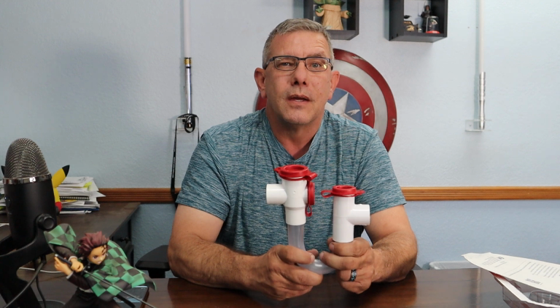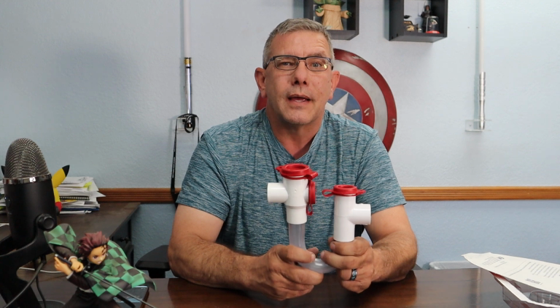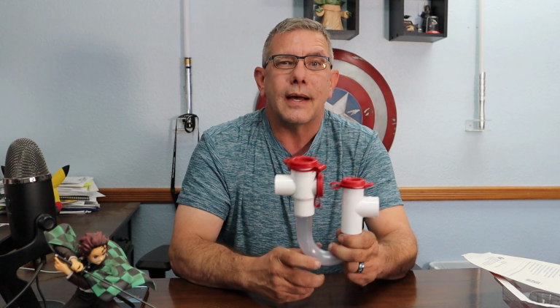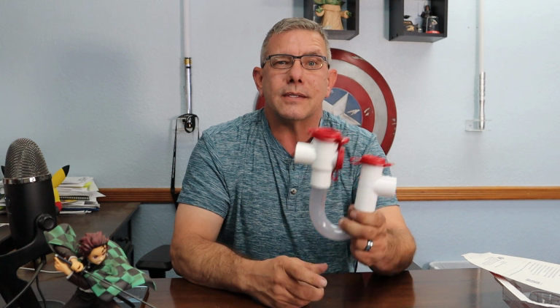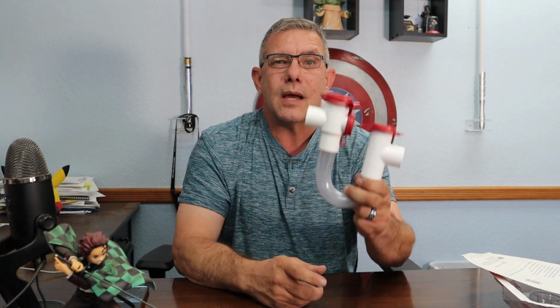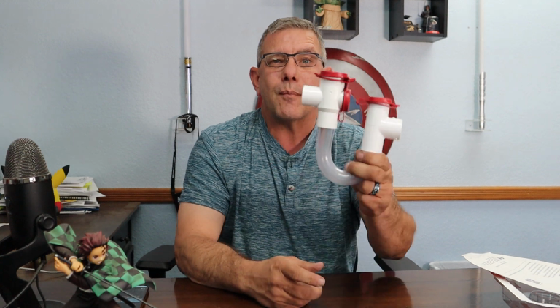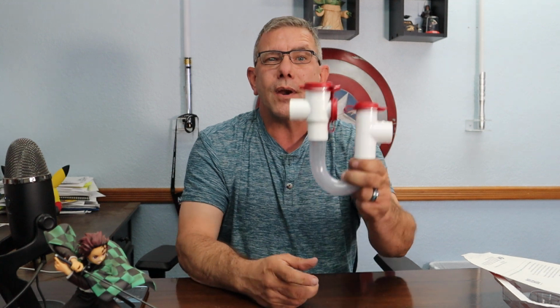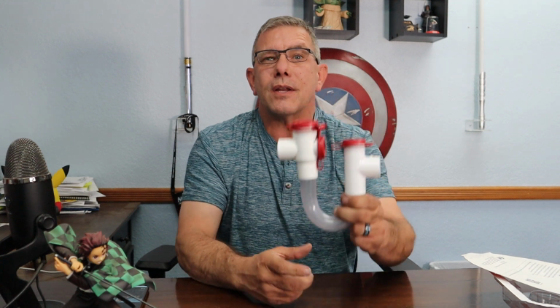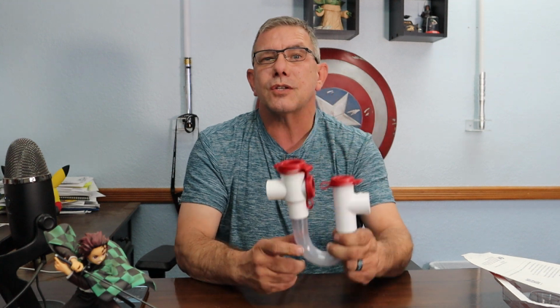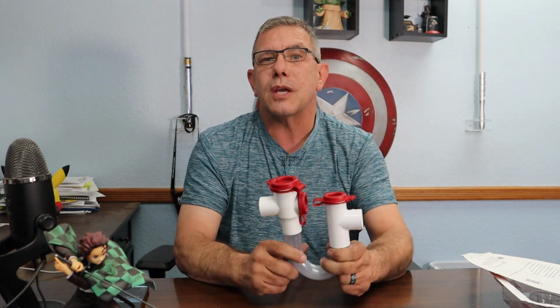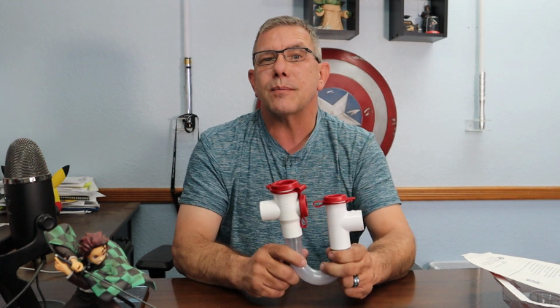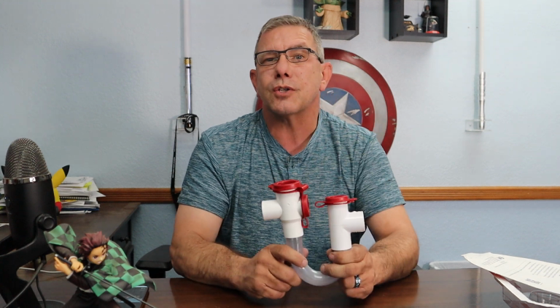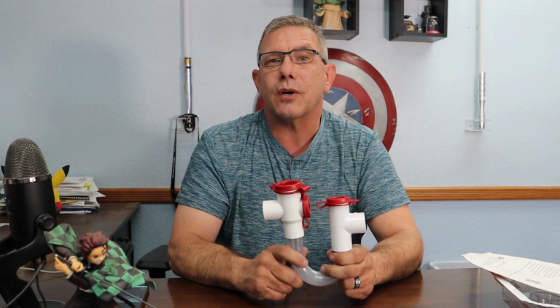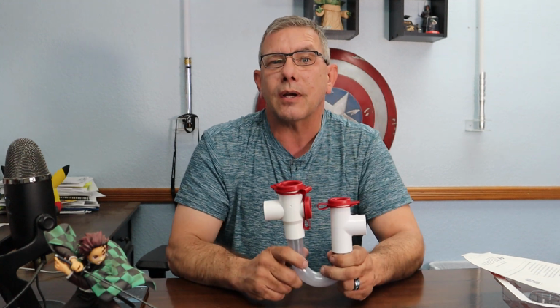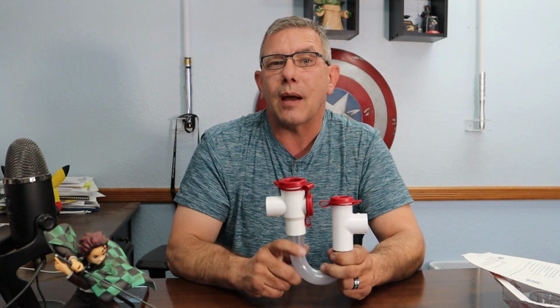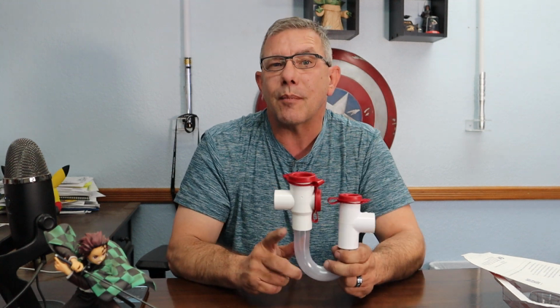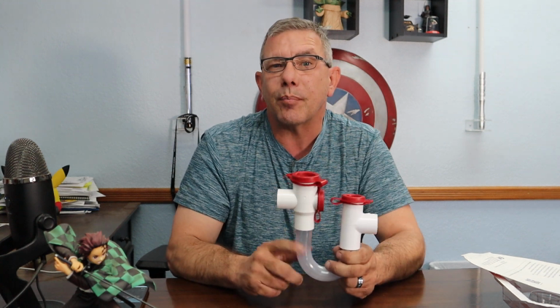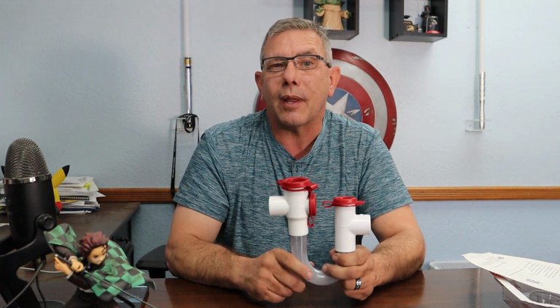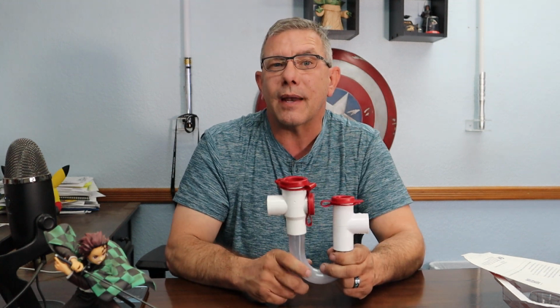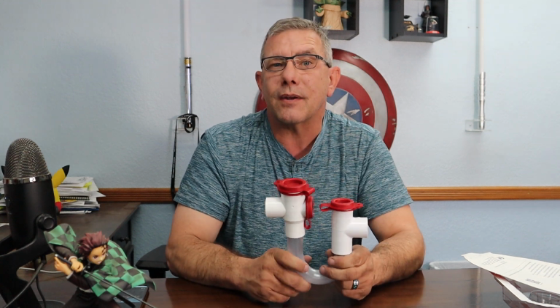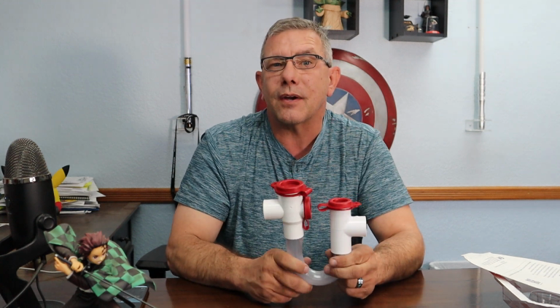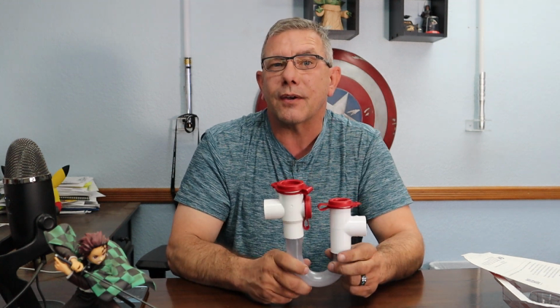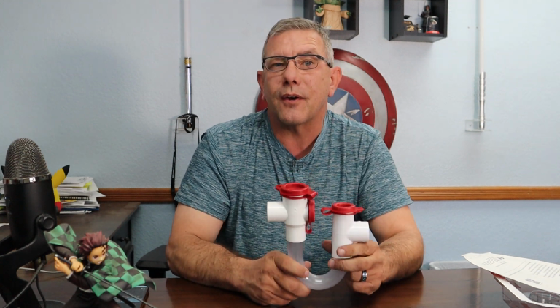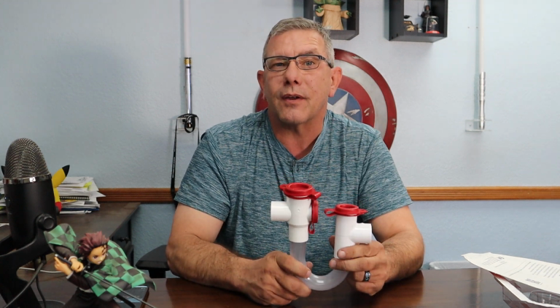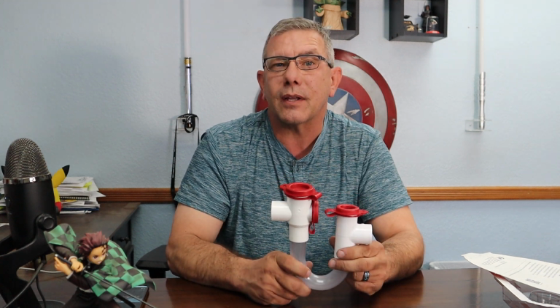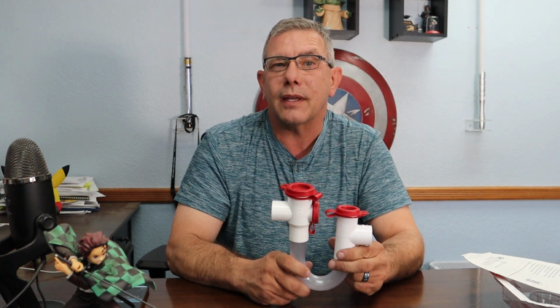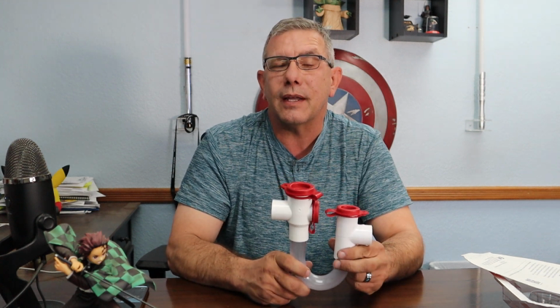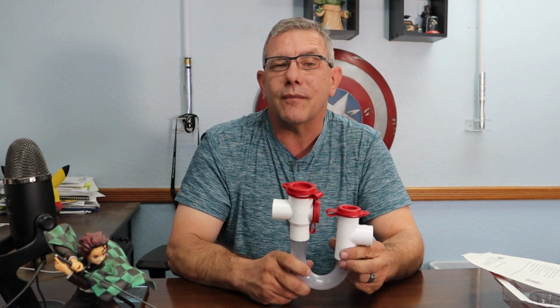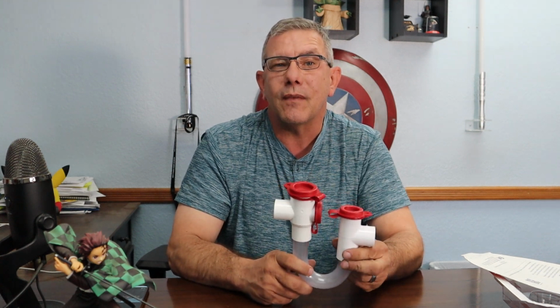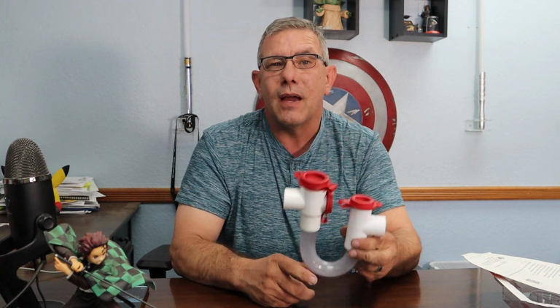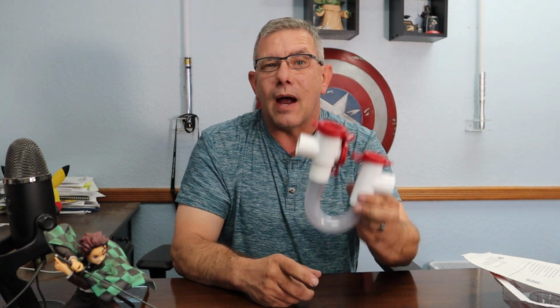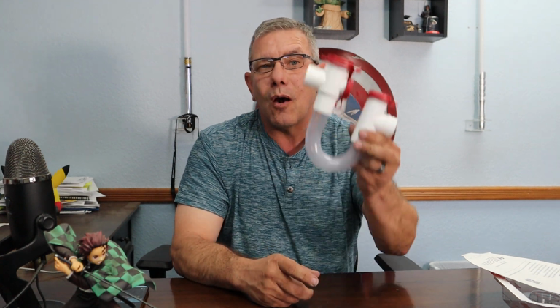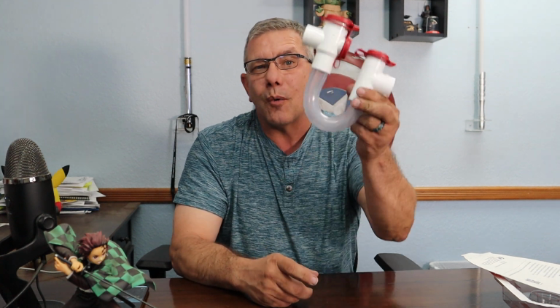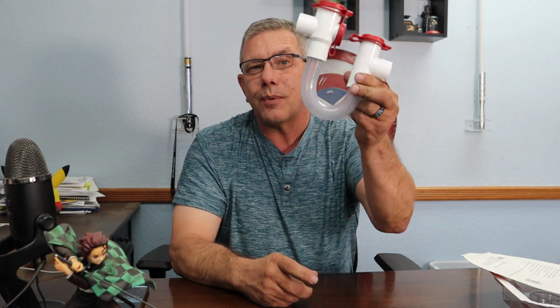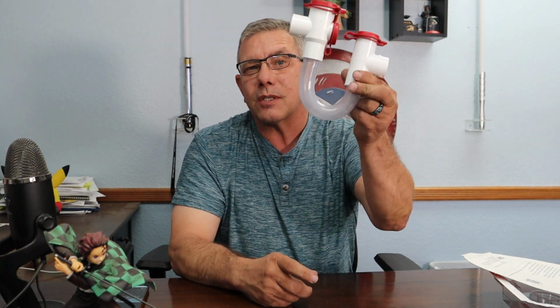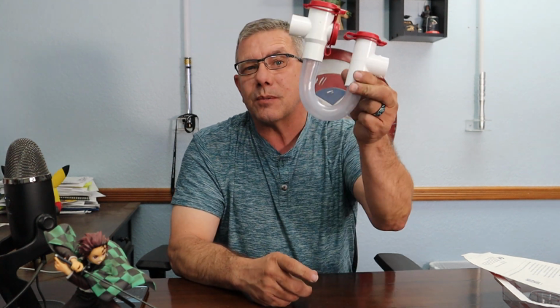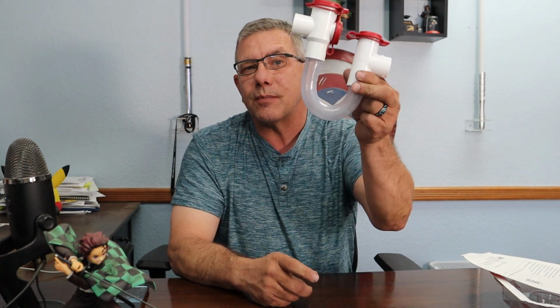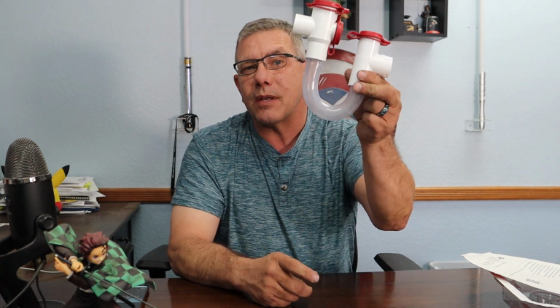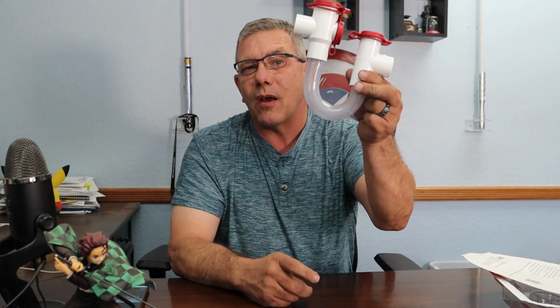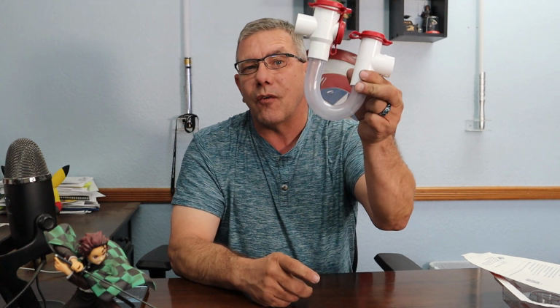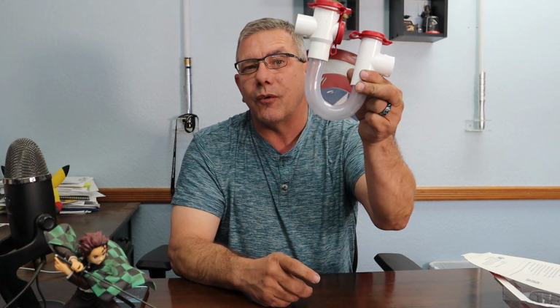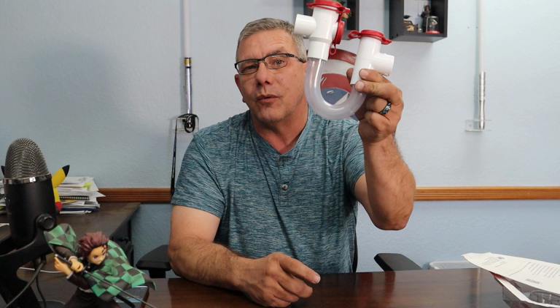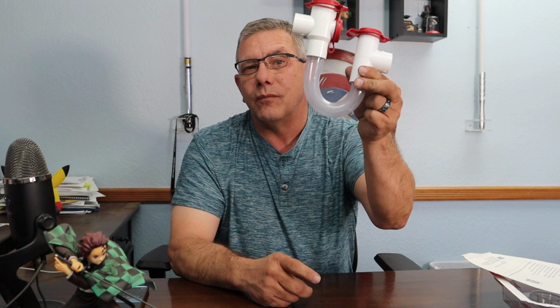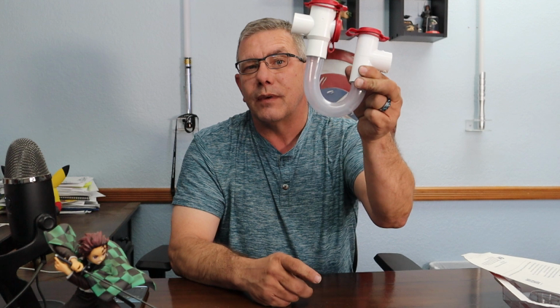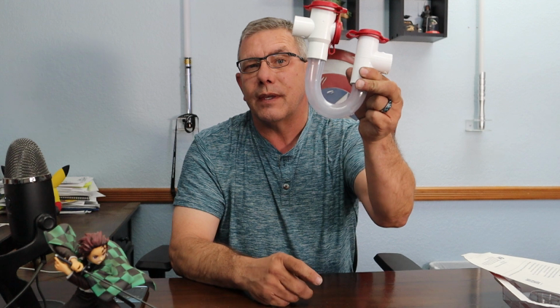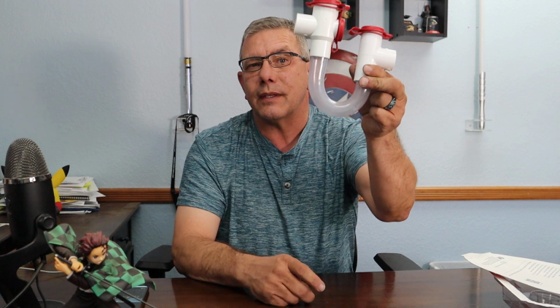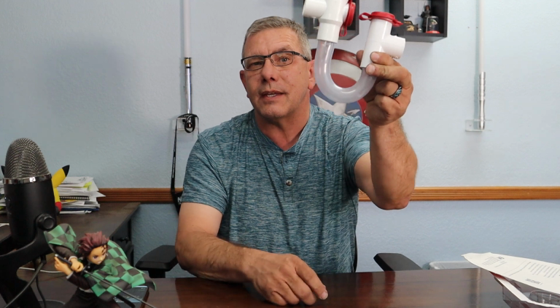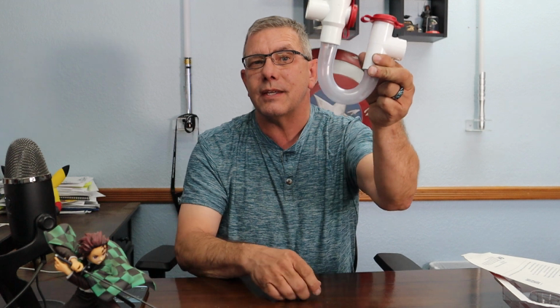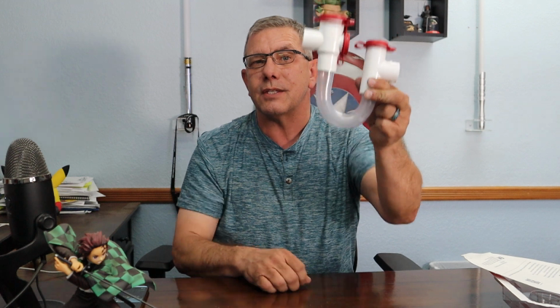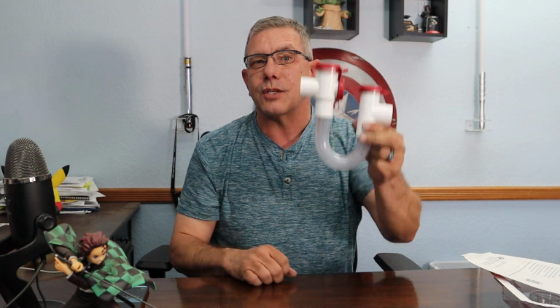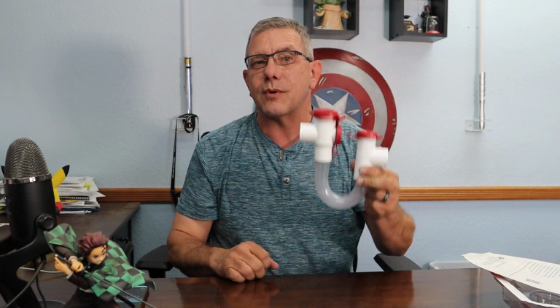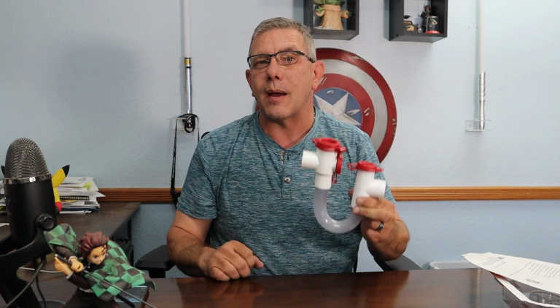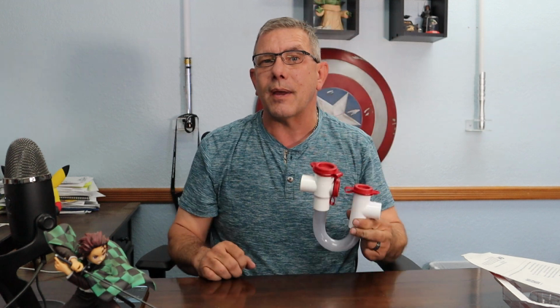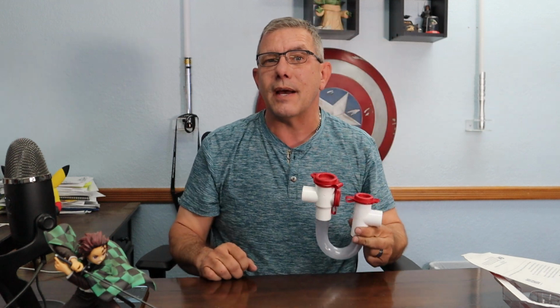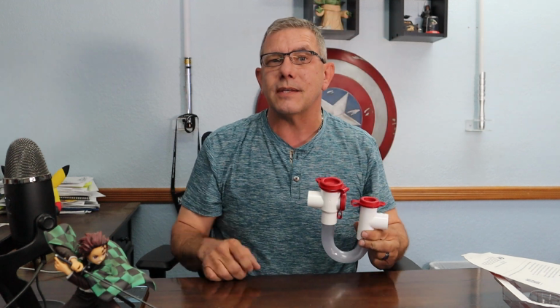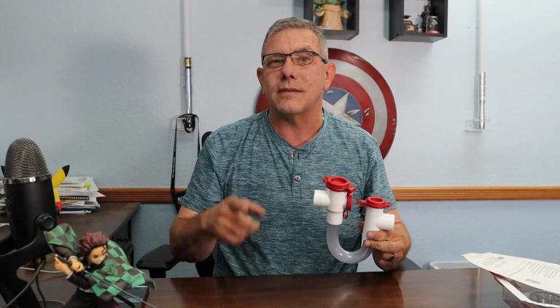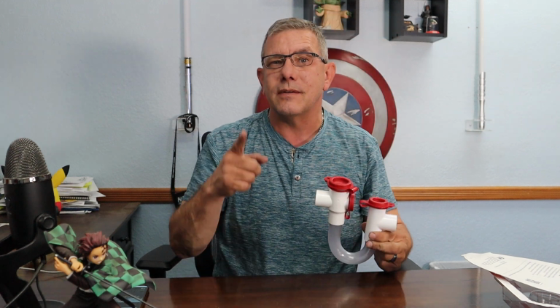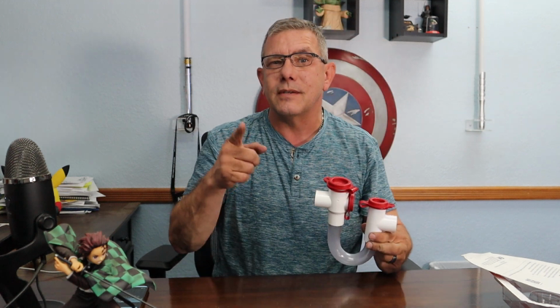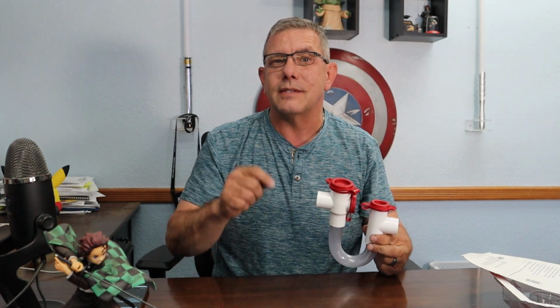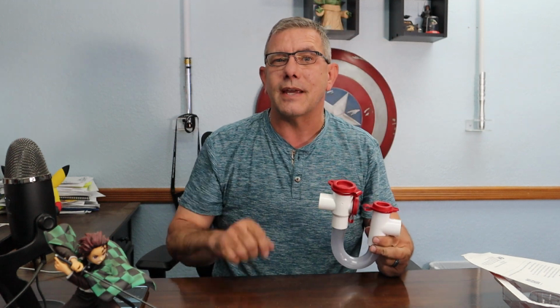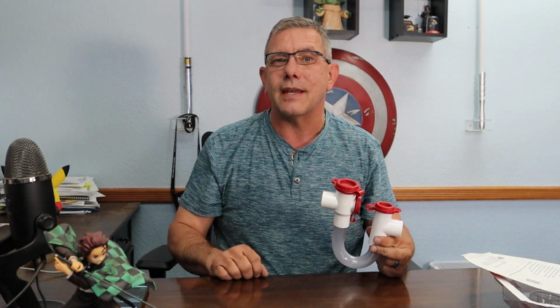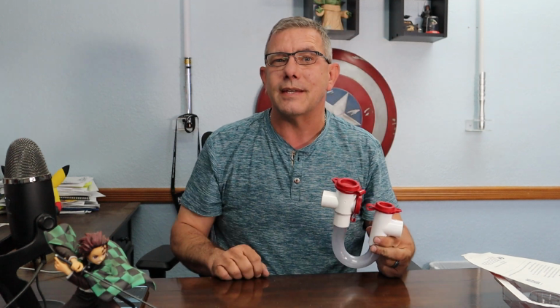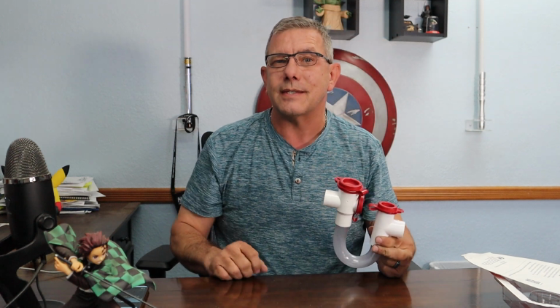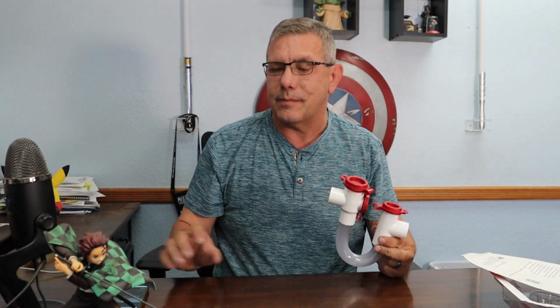Guys, I'm Brandon James Kirk with Planet Duct Air Duct Cleaning. I hope this has been helpful. Get the Easy Trap, guys. Take it easy.